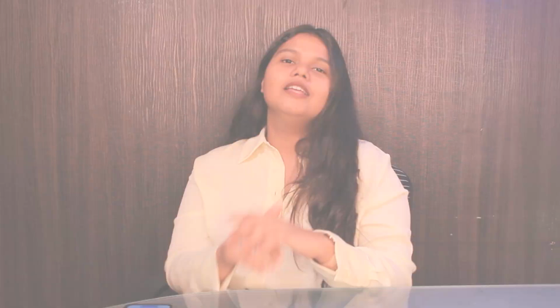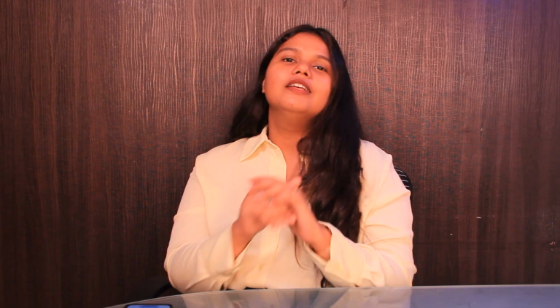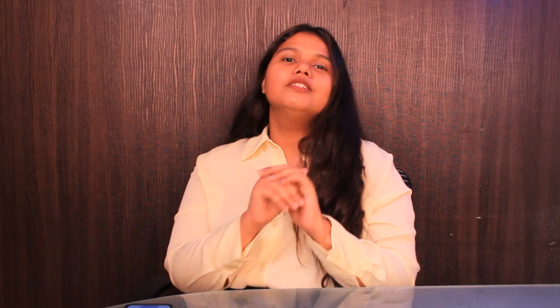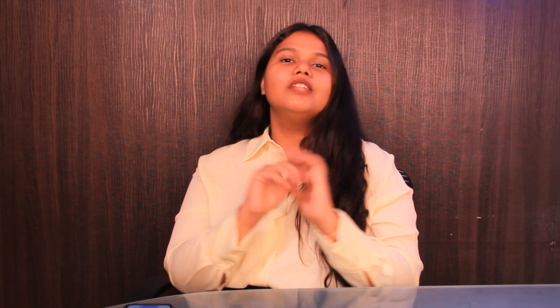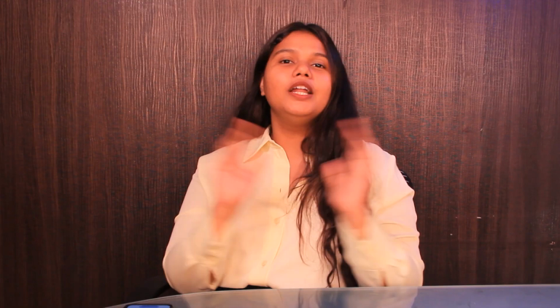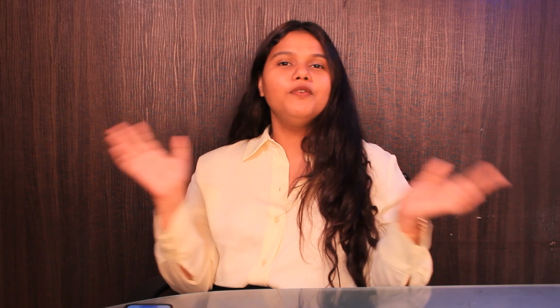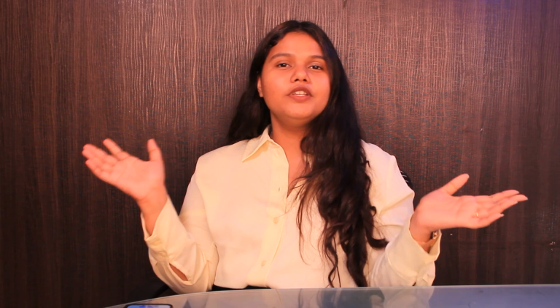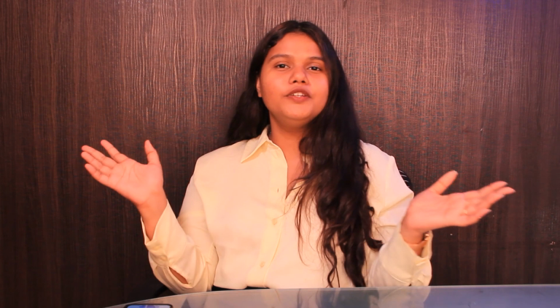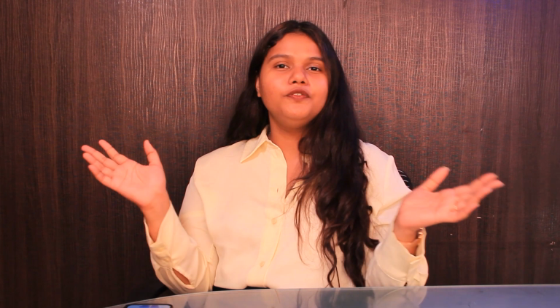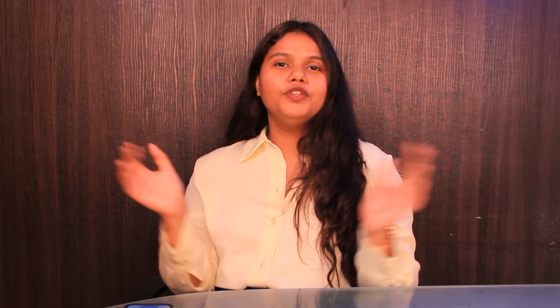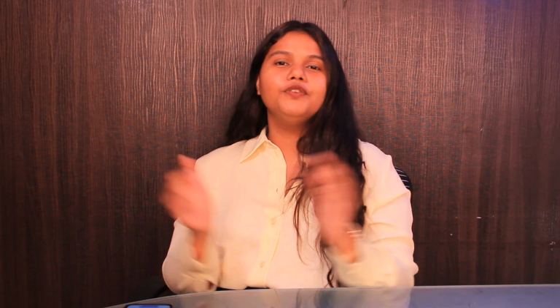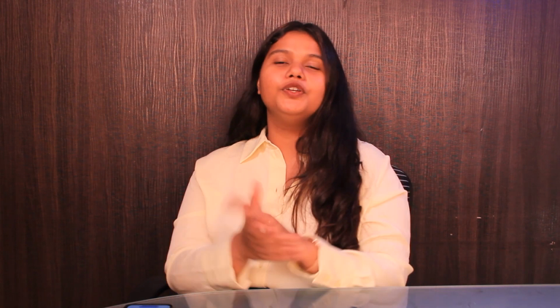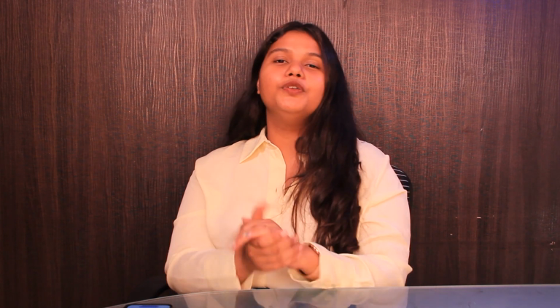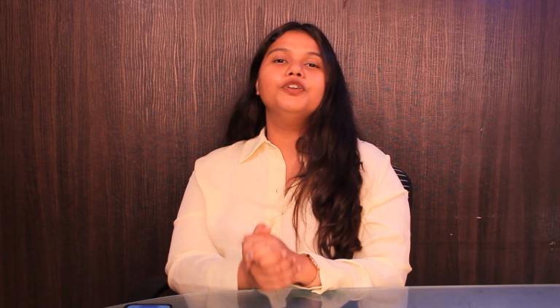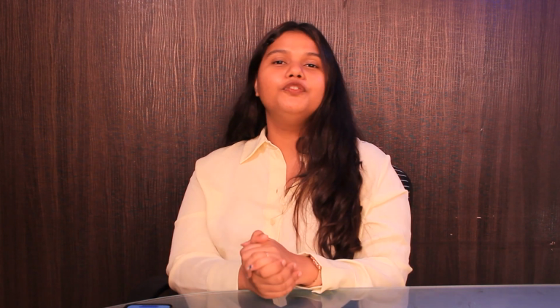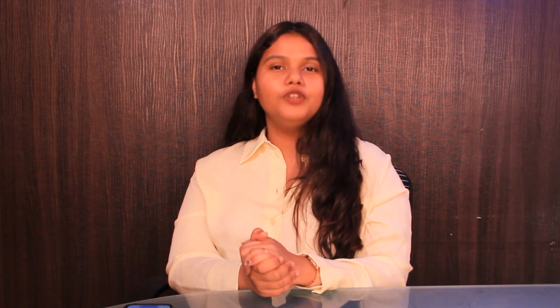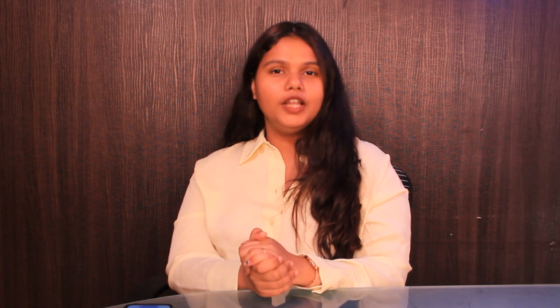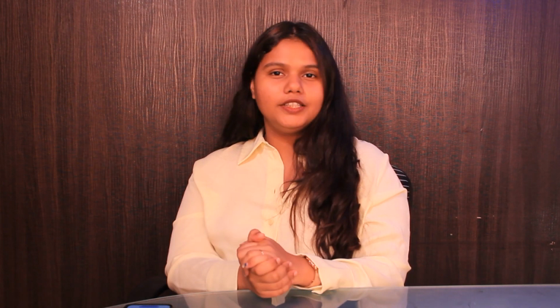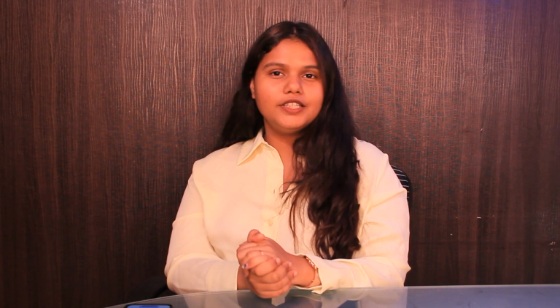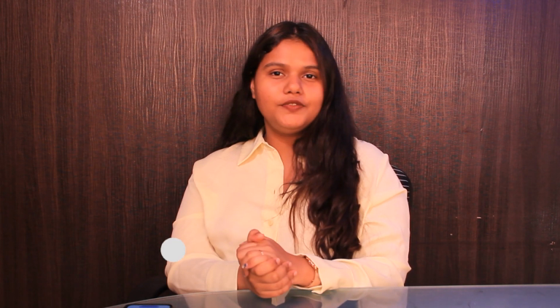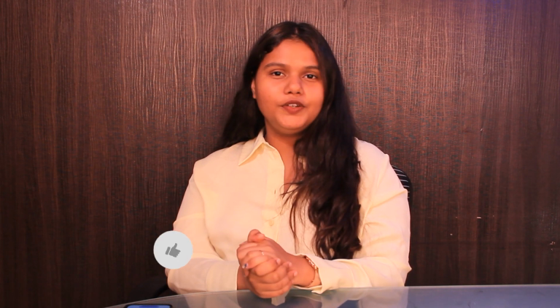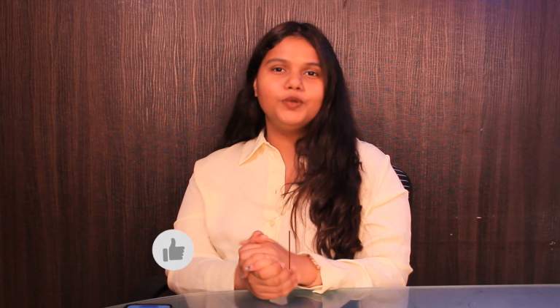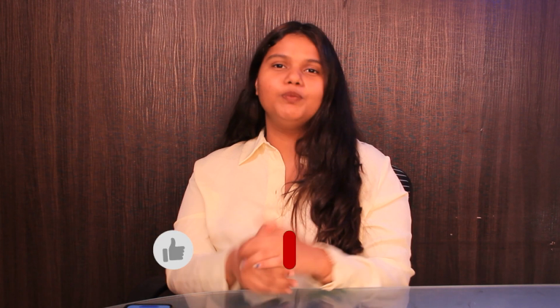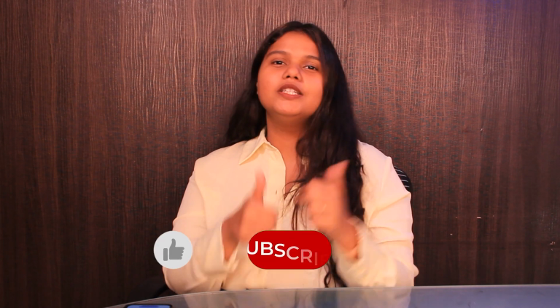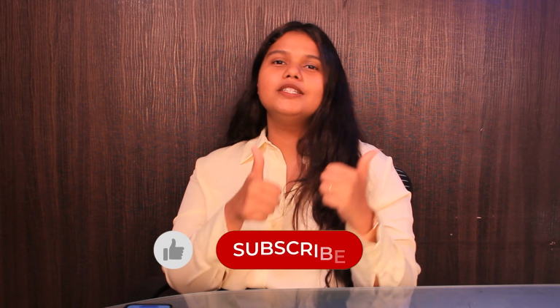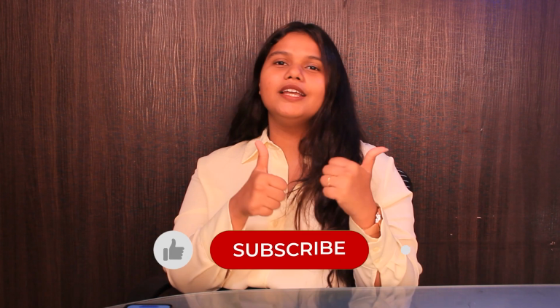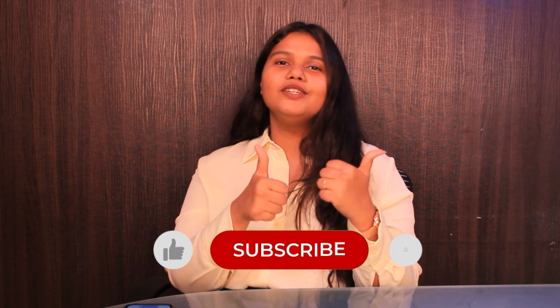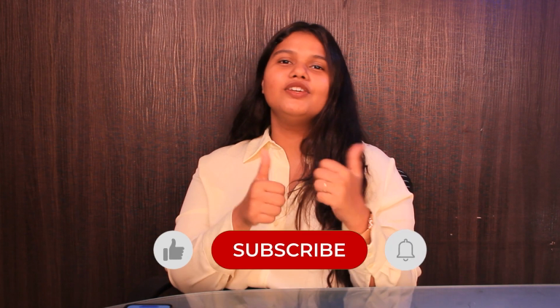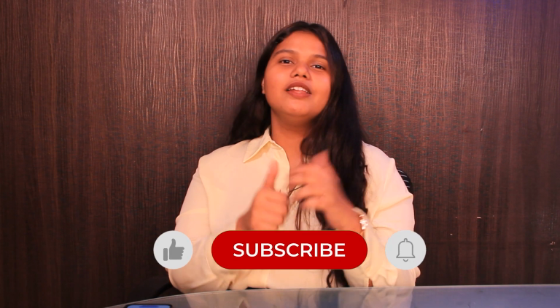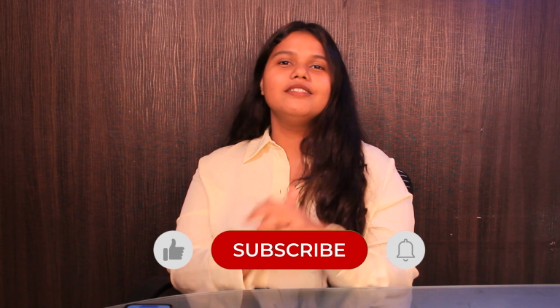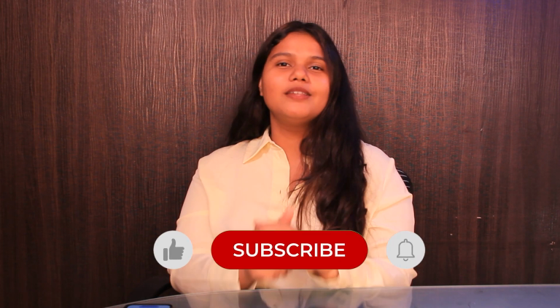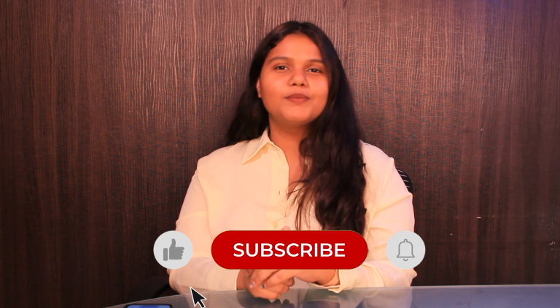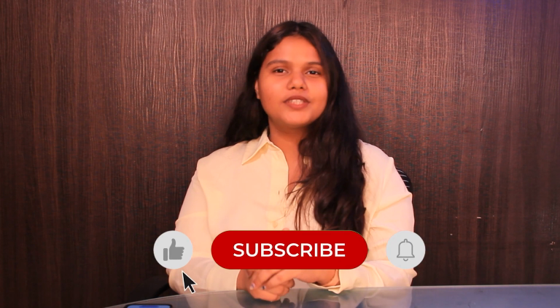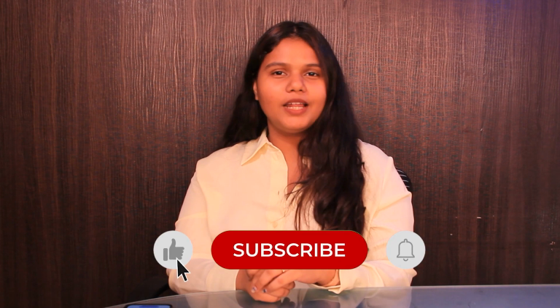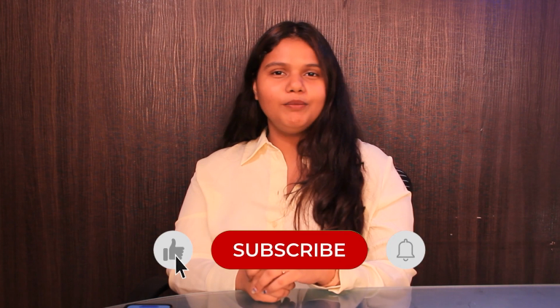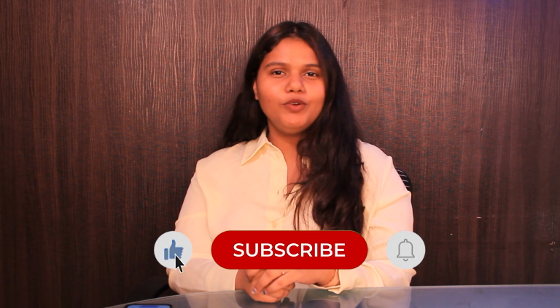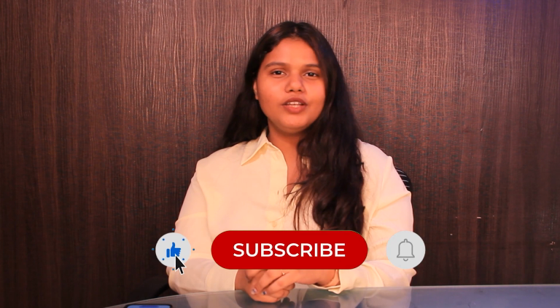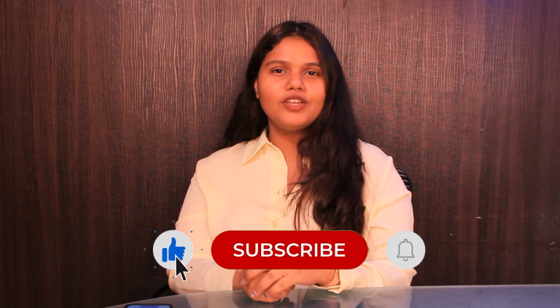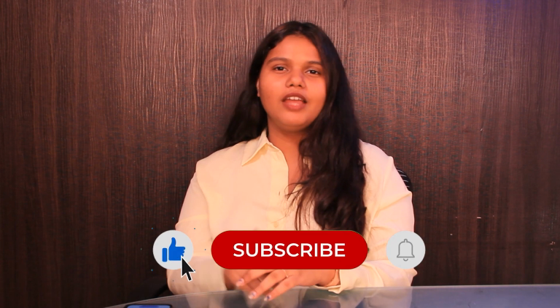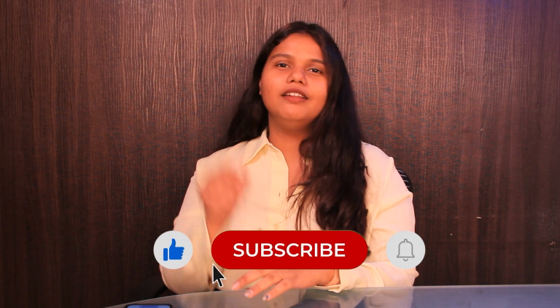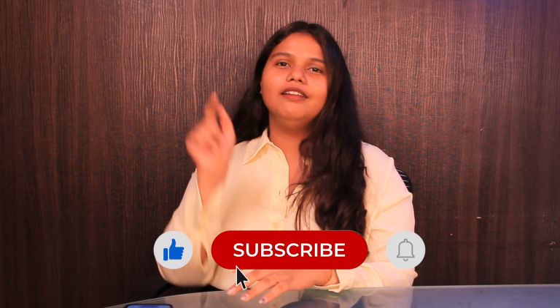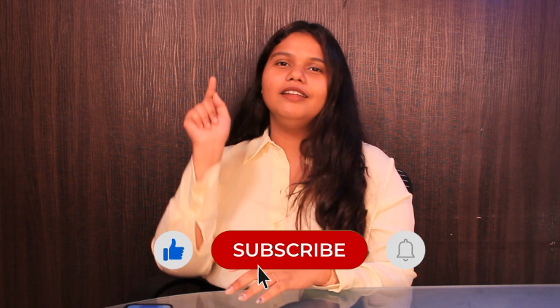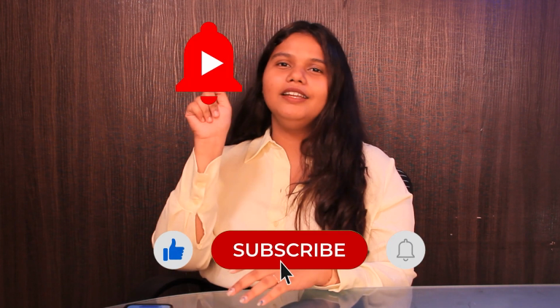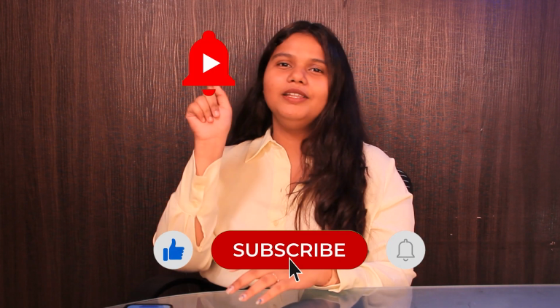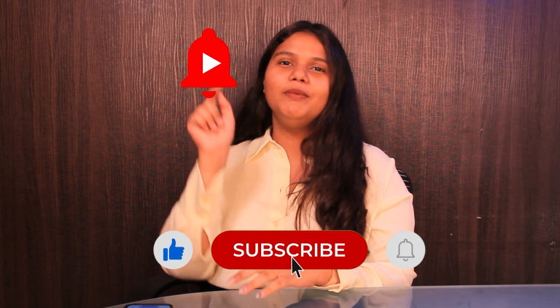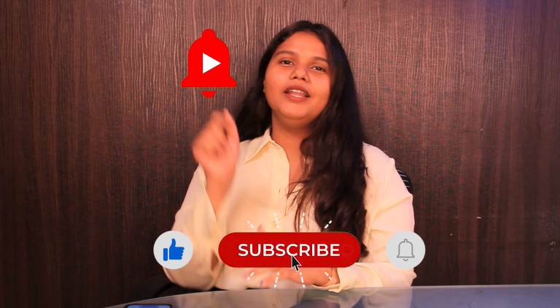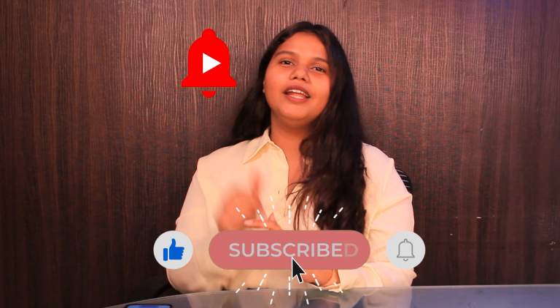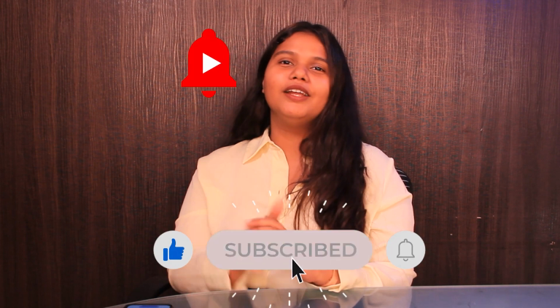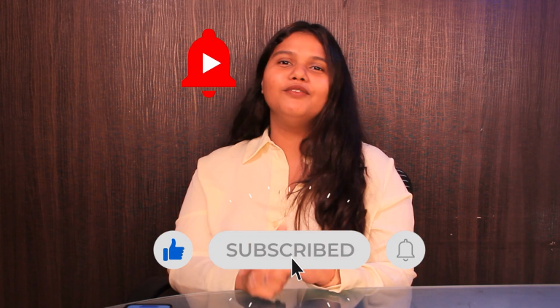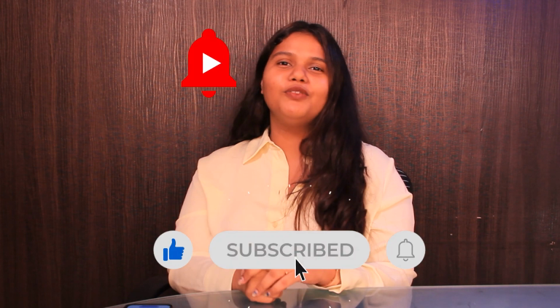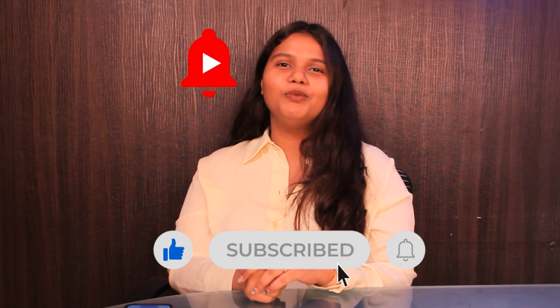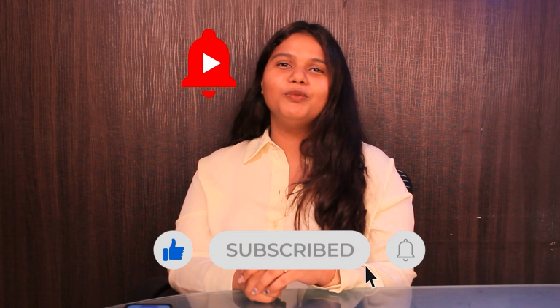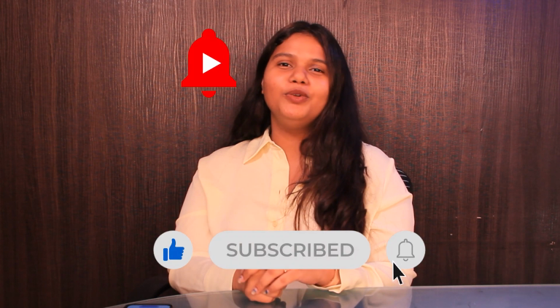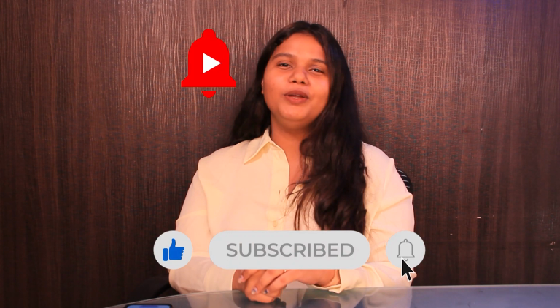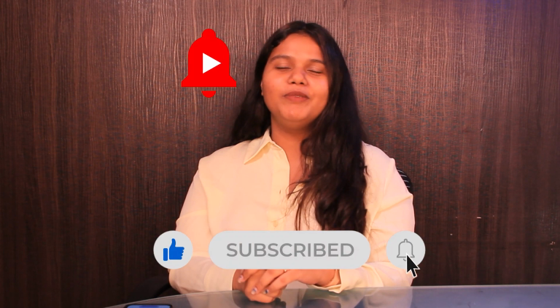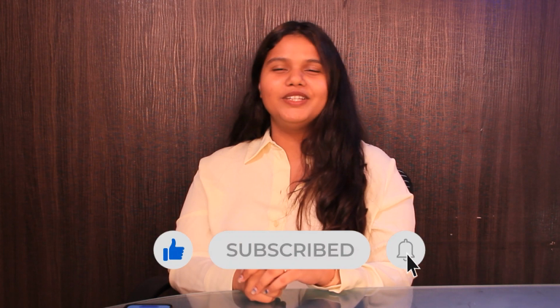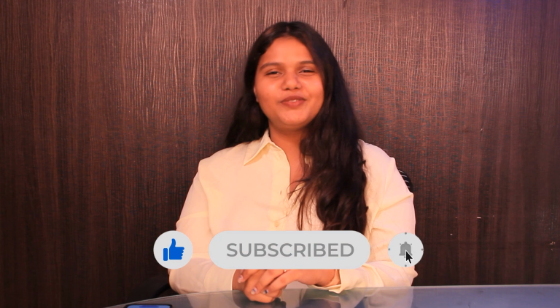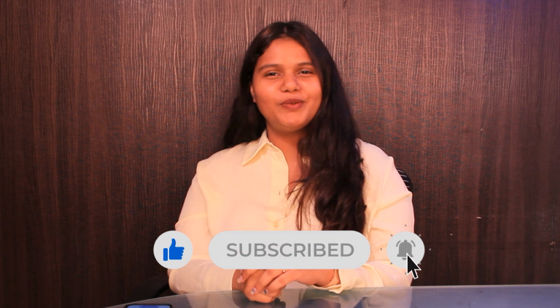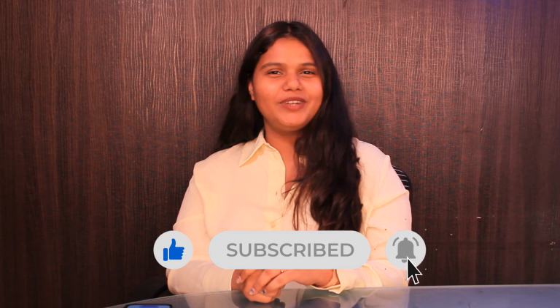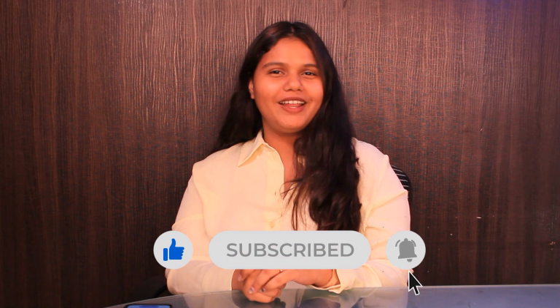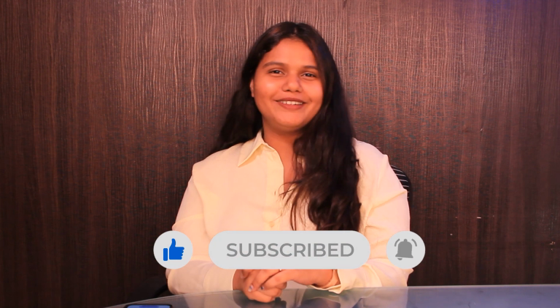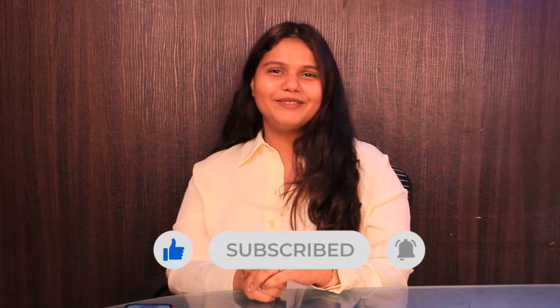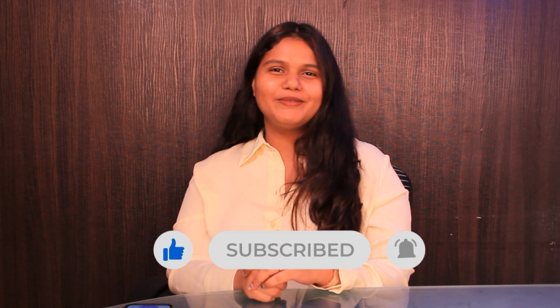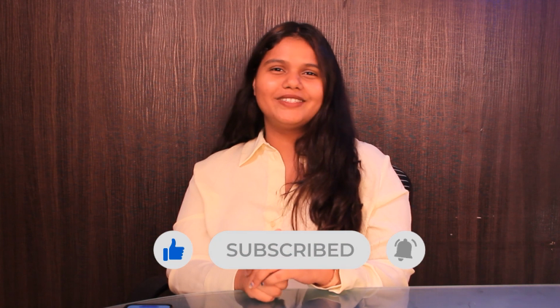That was it for the video. If you liked this video, please like, share, and subscribe to our channel. Hit the bell icon for more updates from GradDreams.